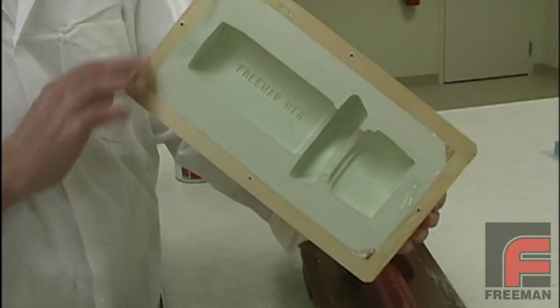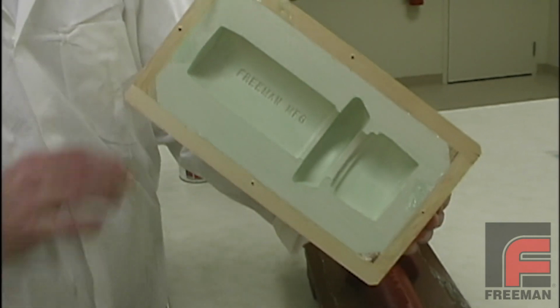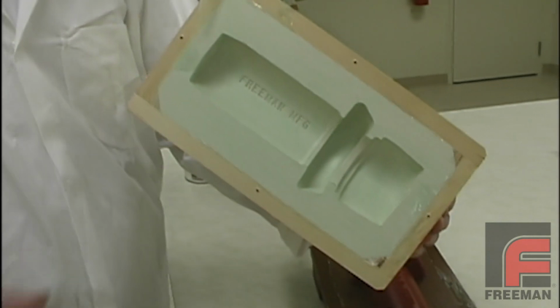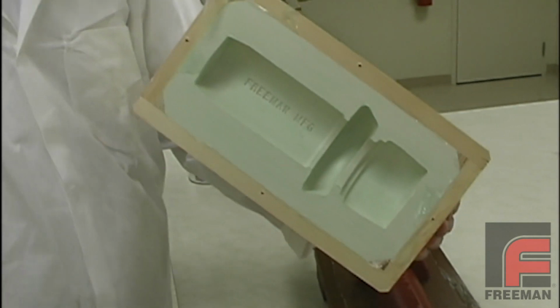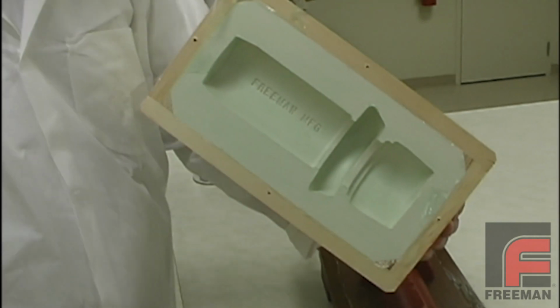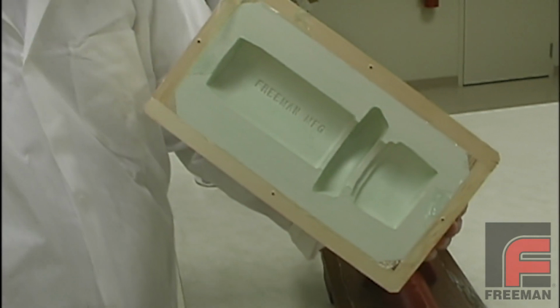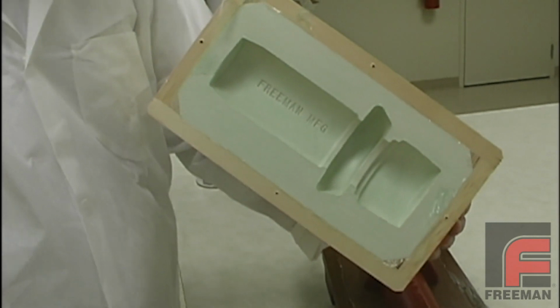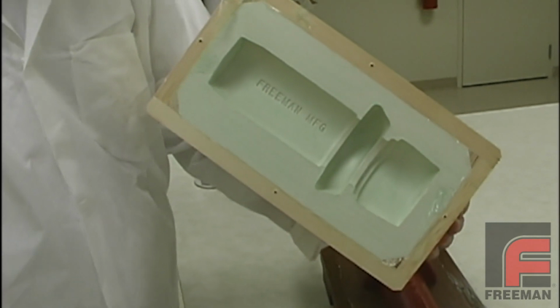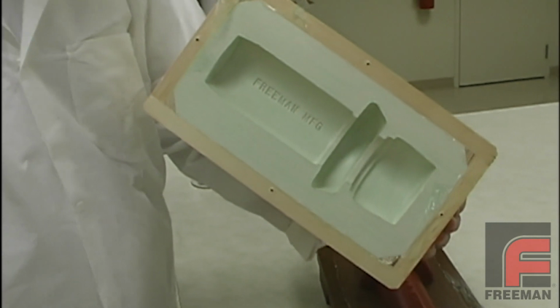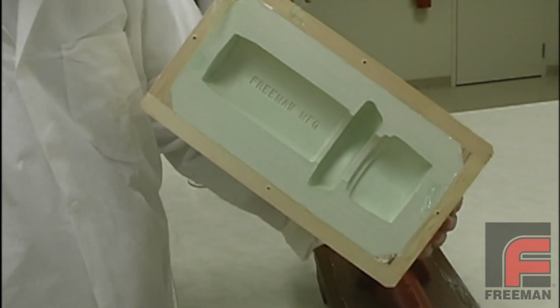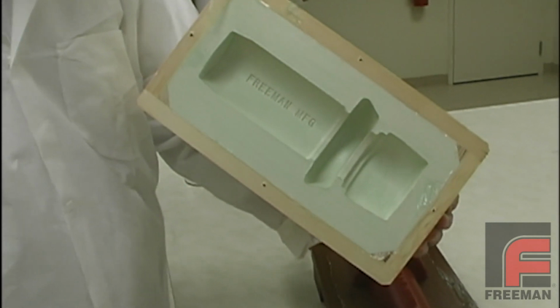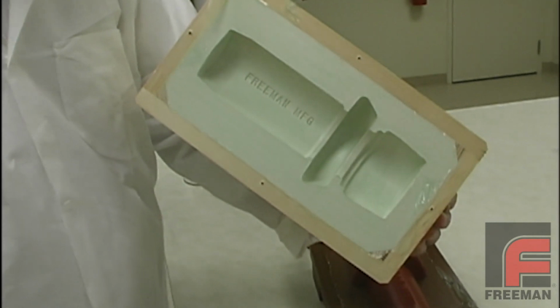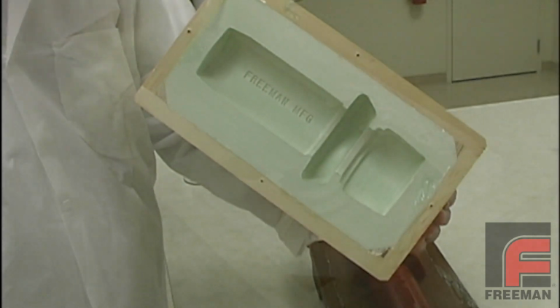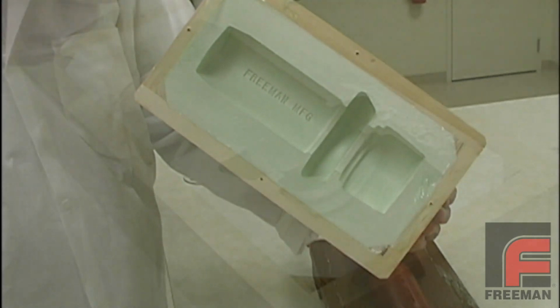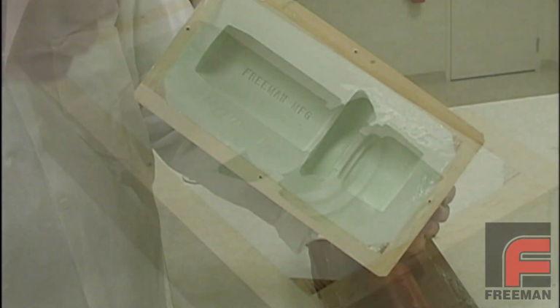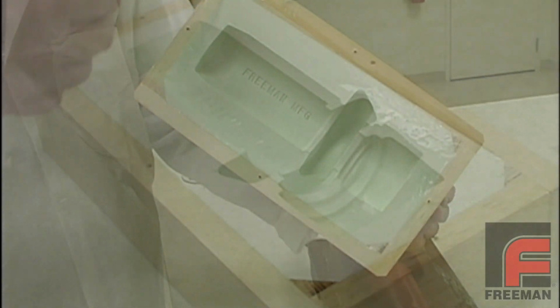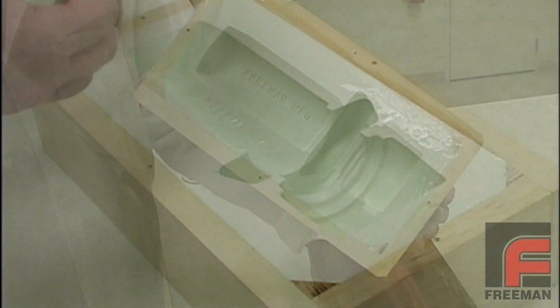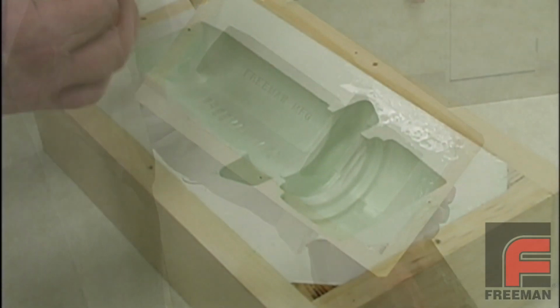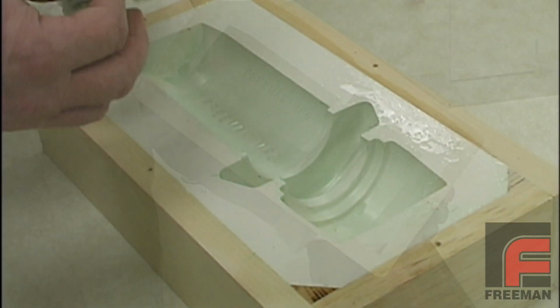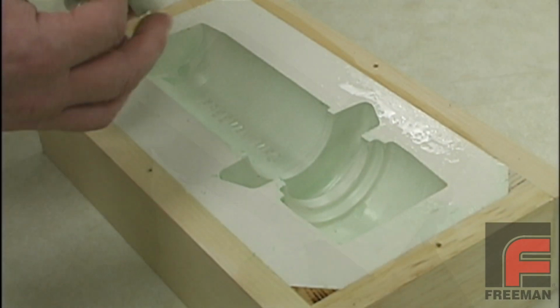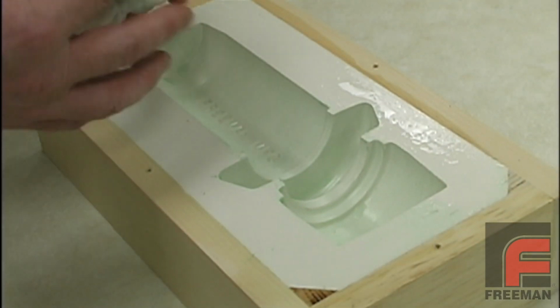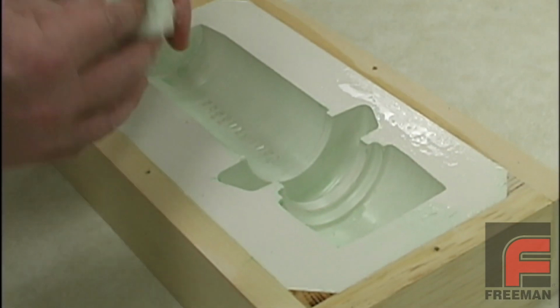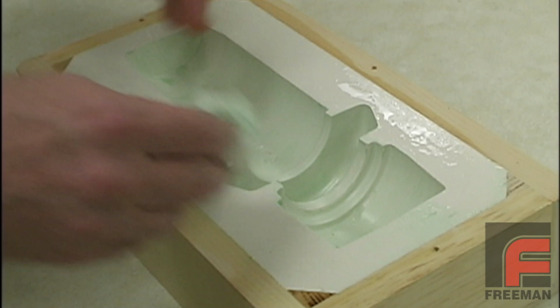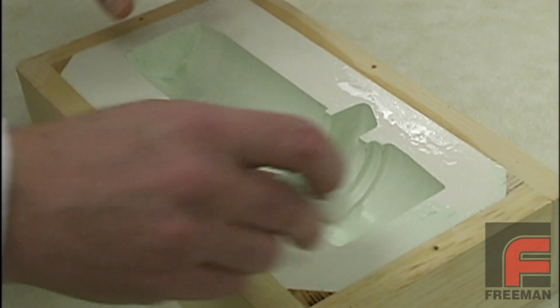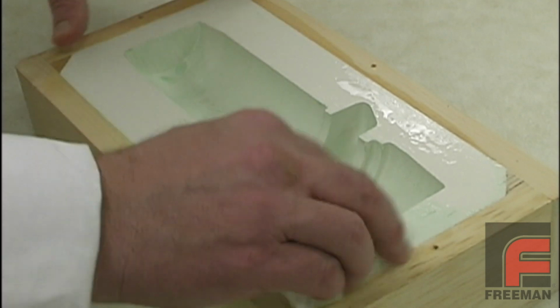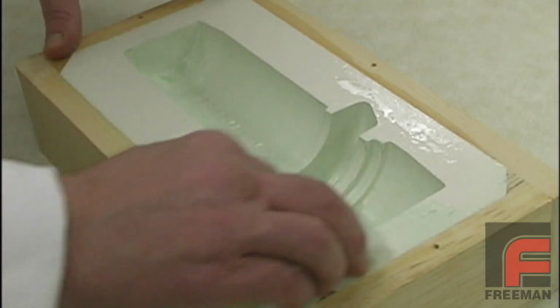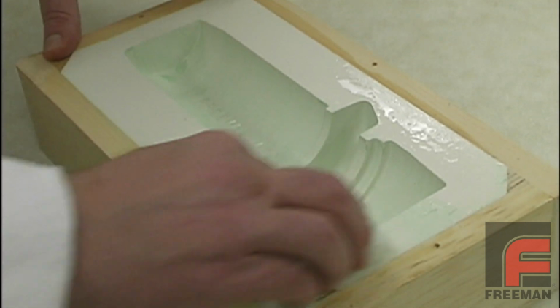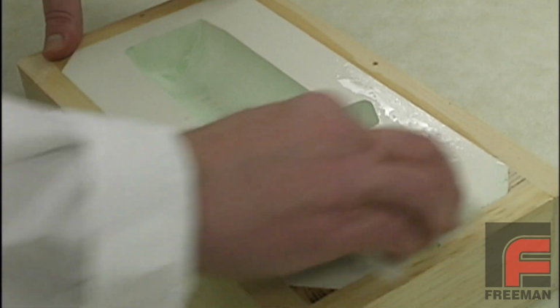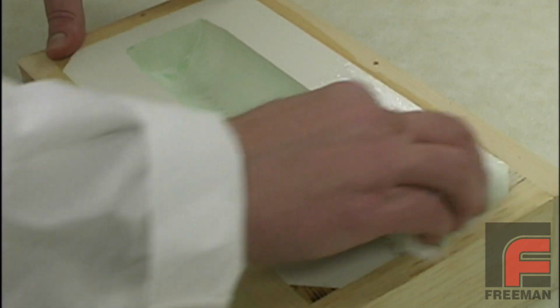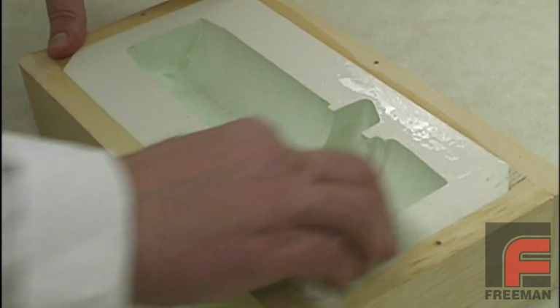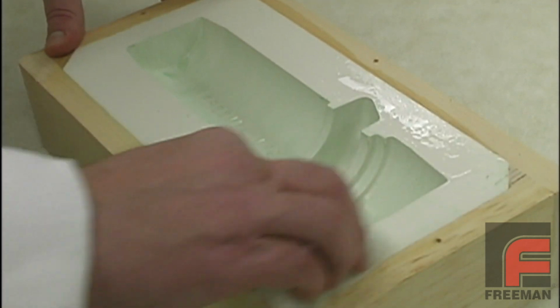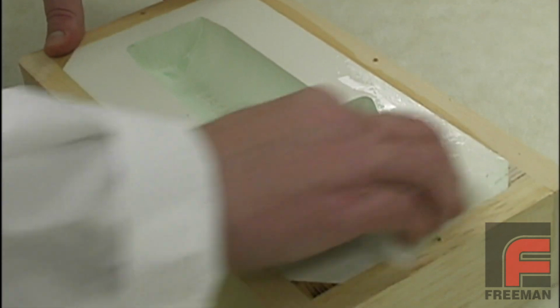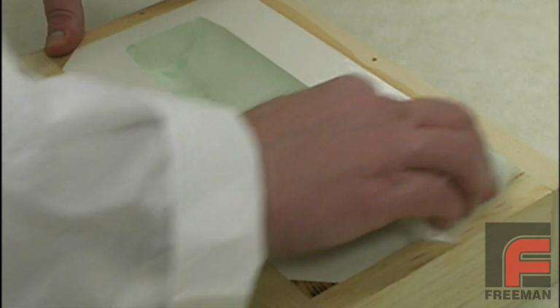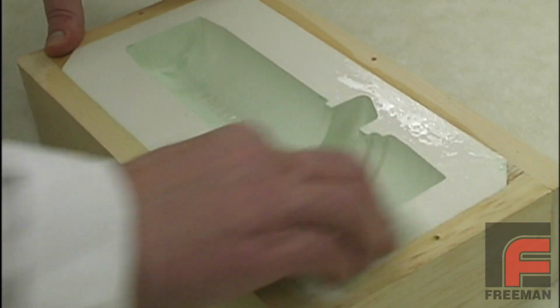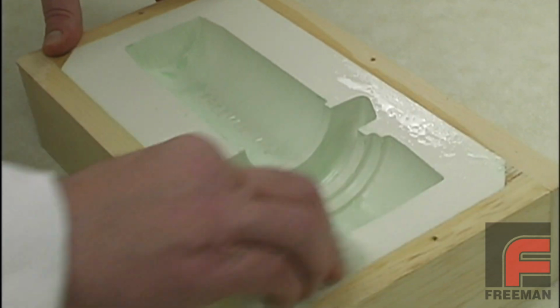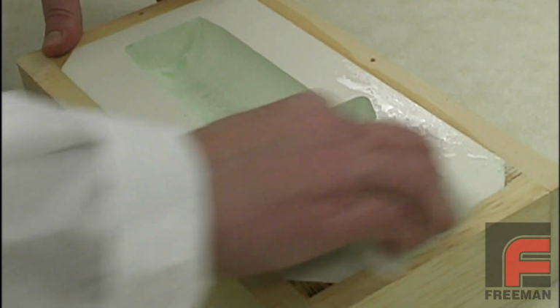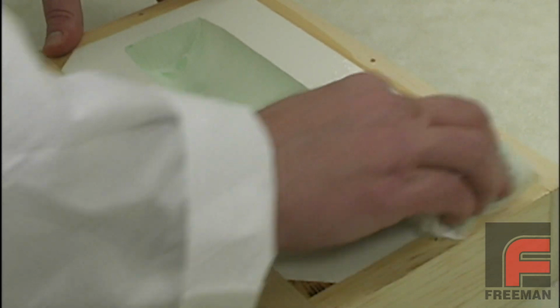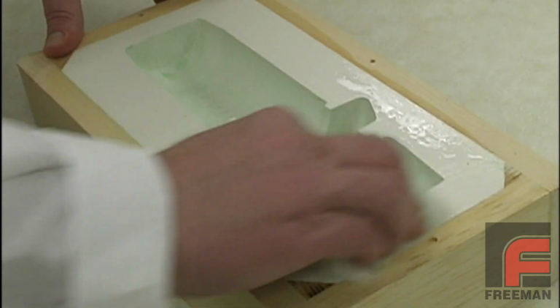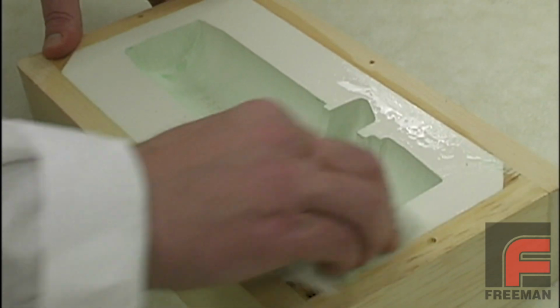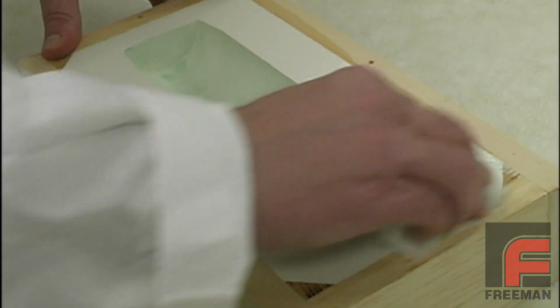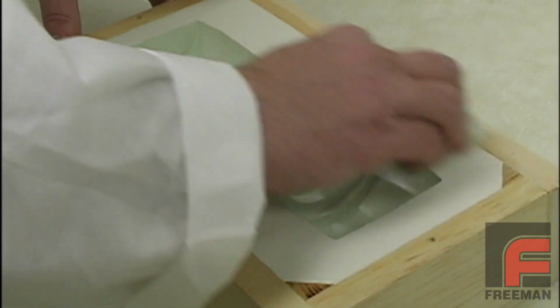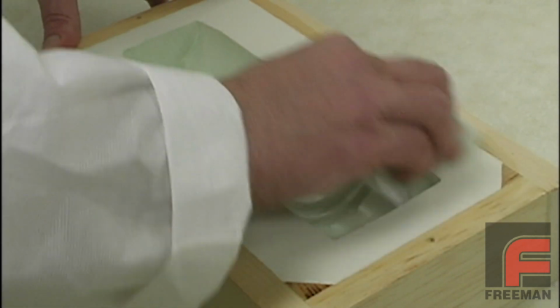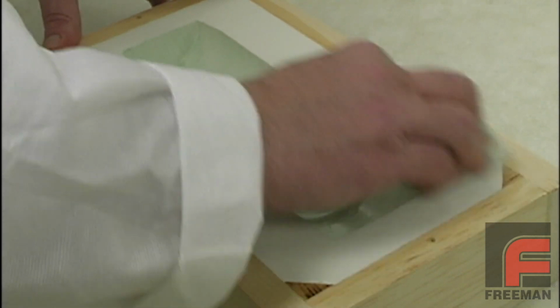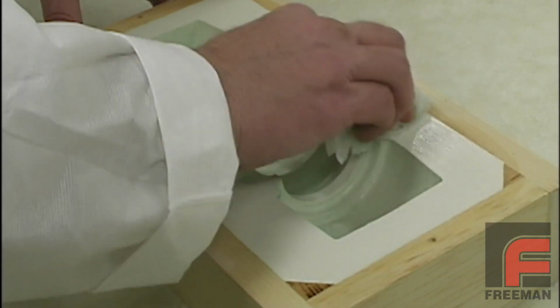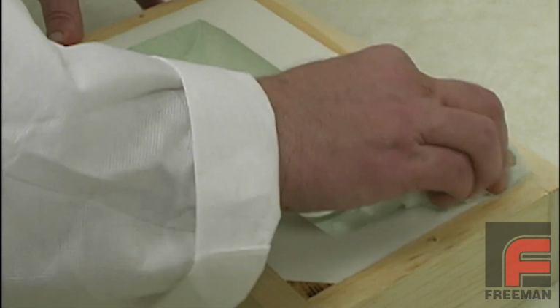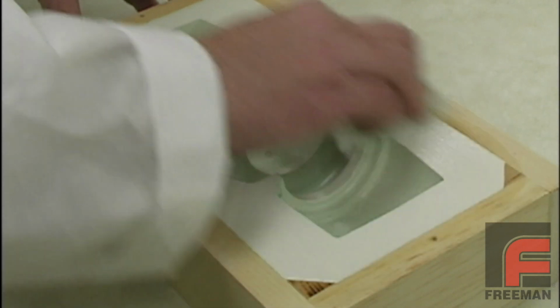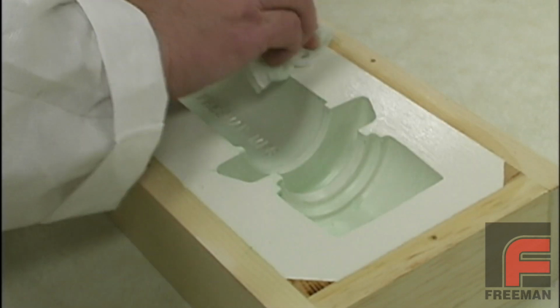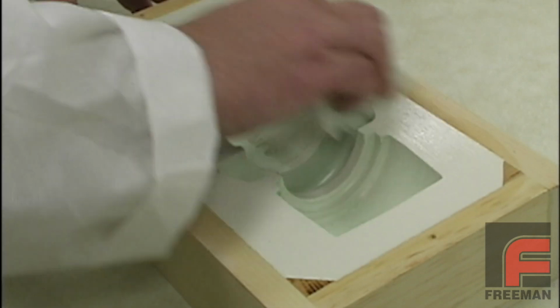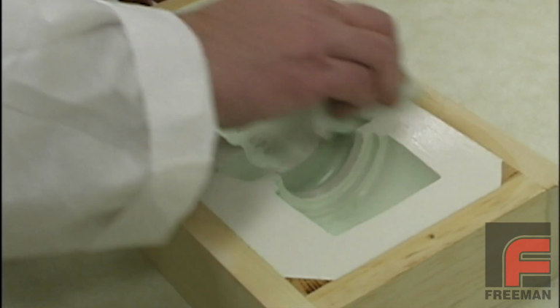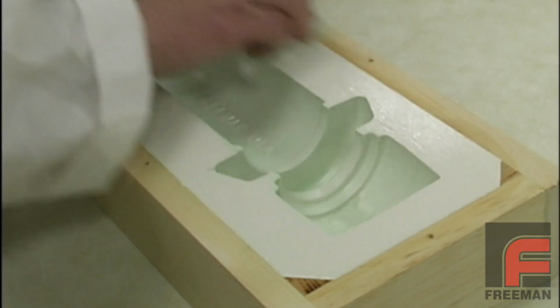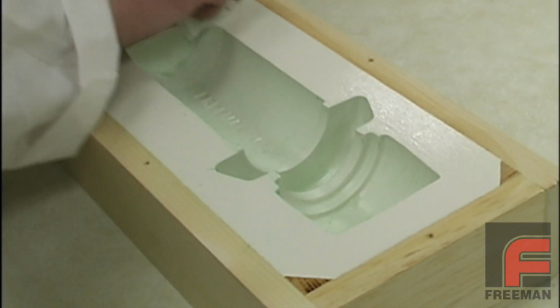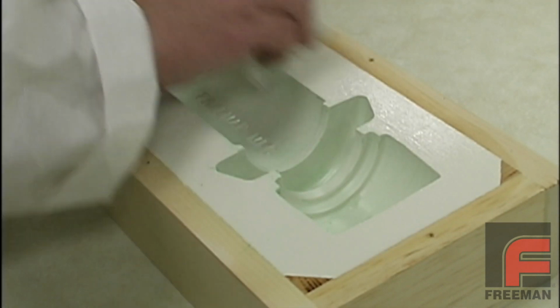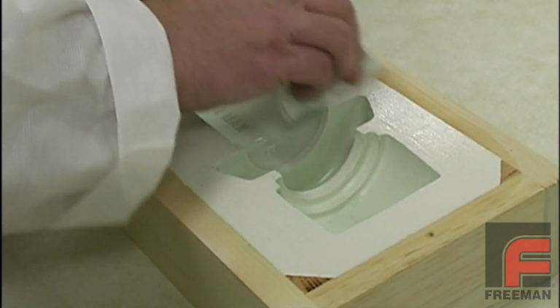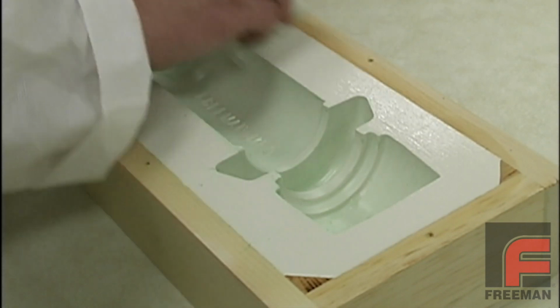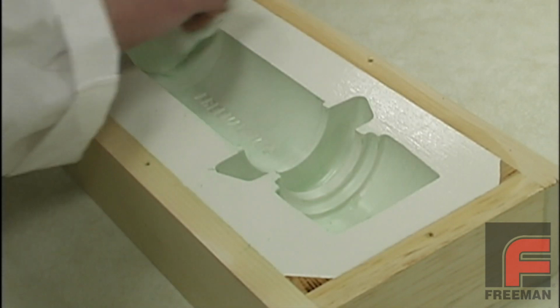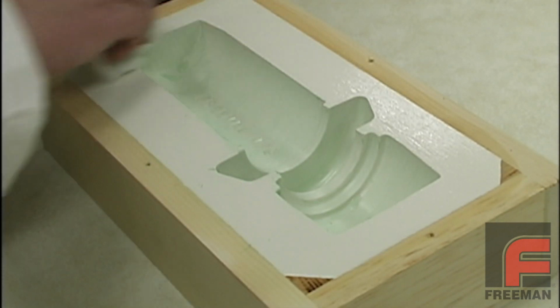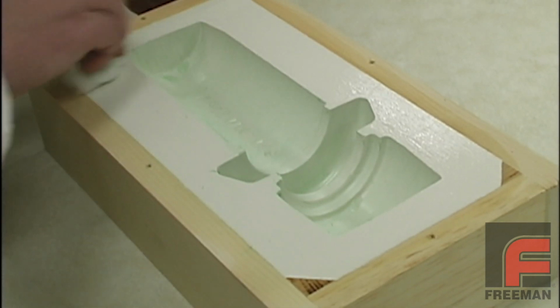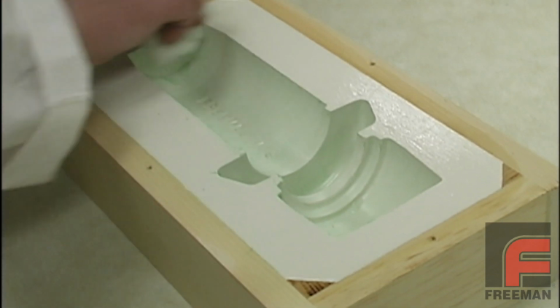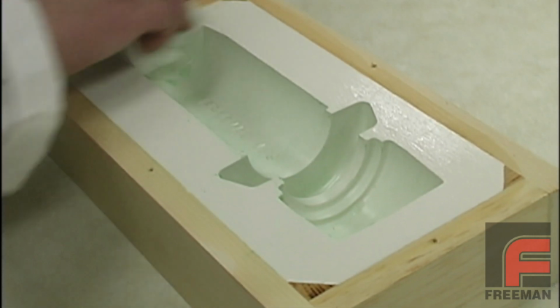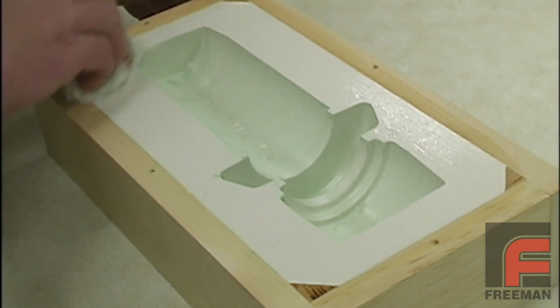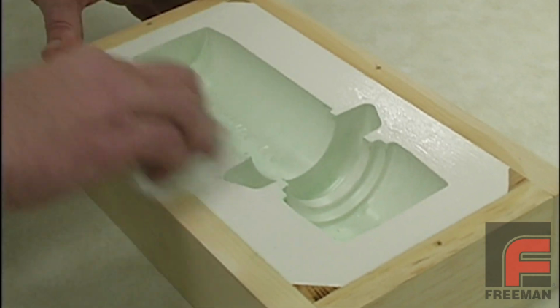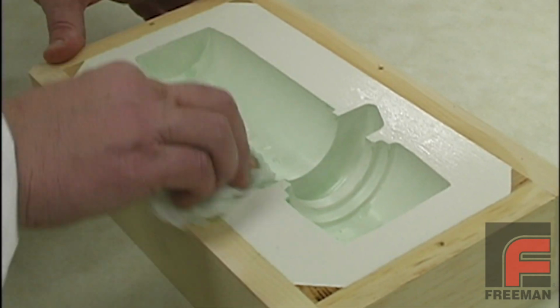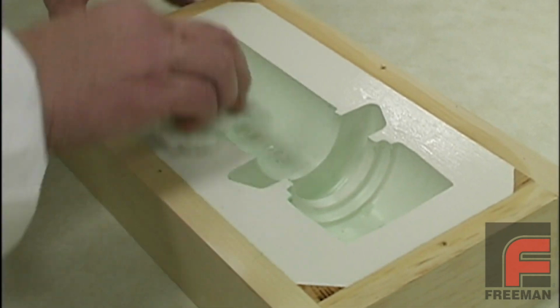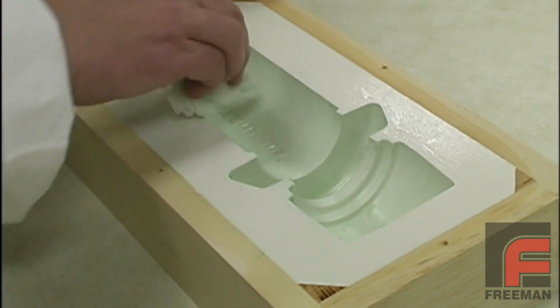Once the tool is removed, we have to remove the PVA mold release by dampening a cloth and wiping off the entire surface of our tool.